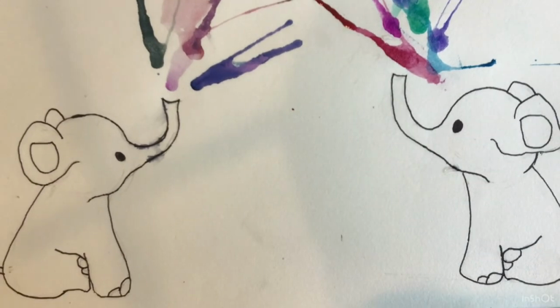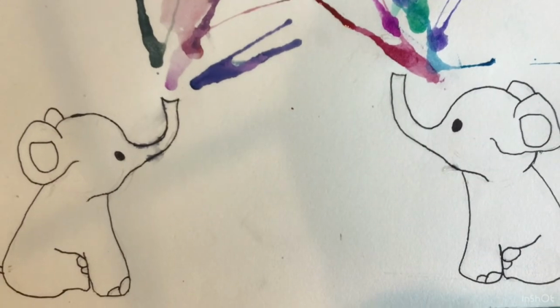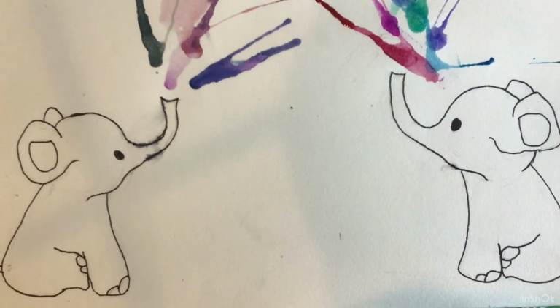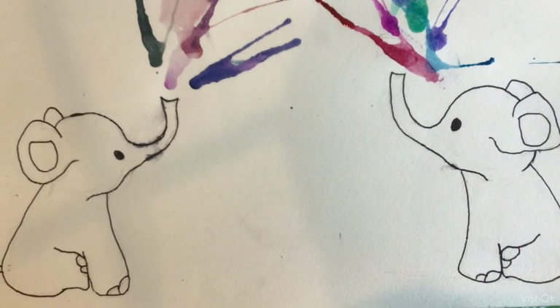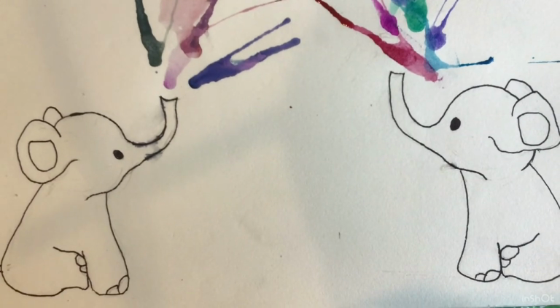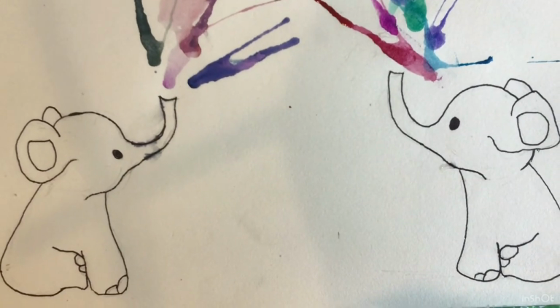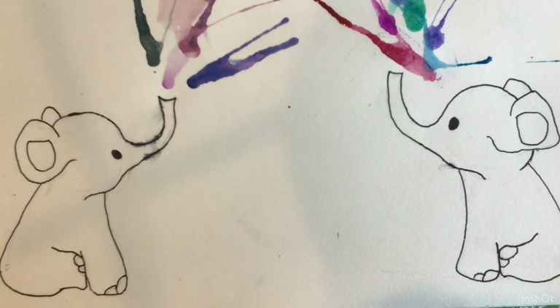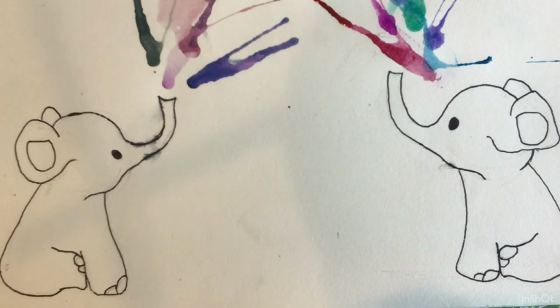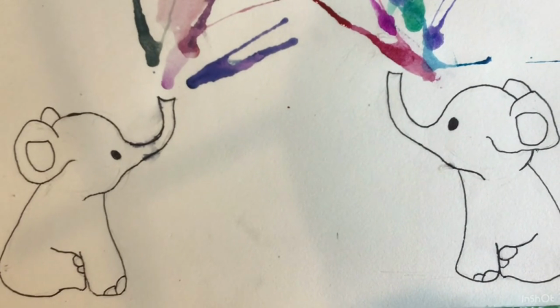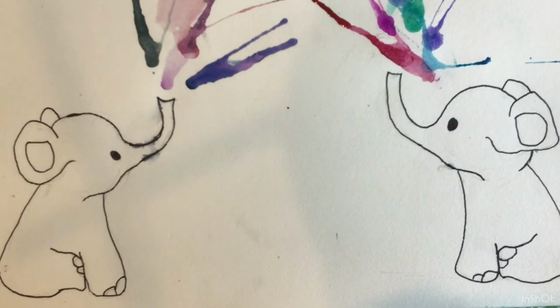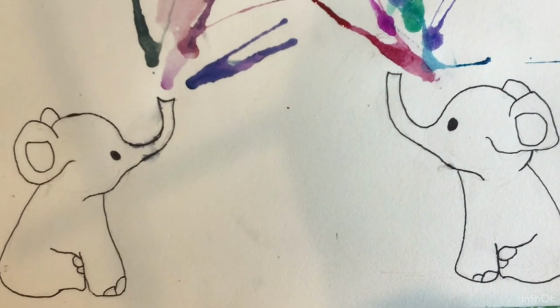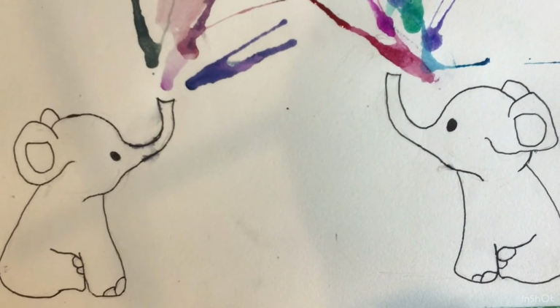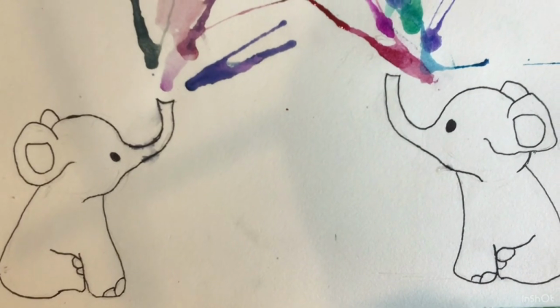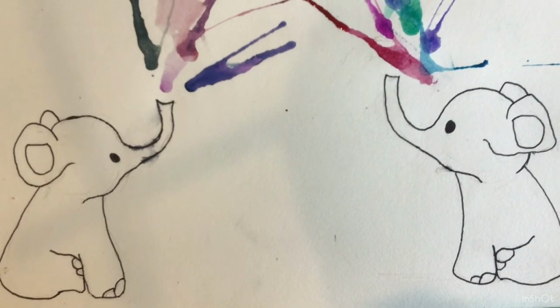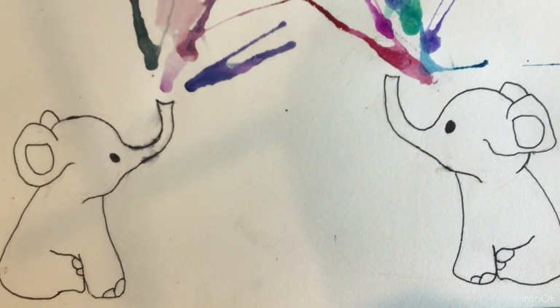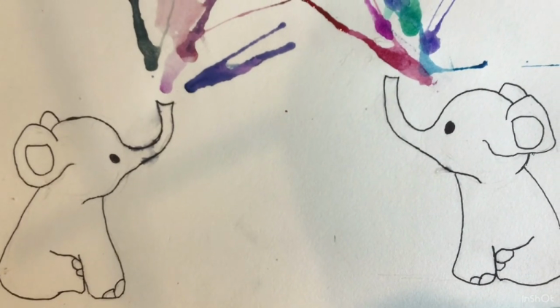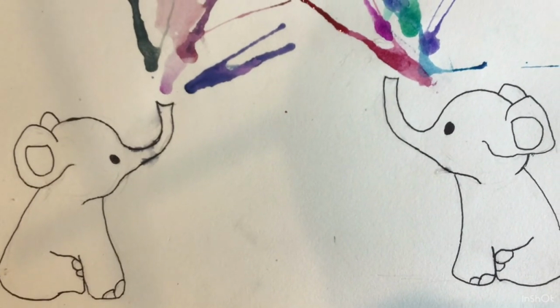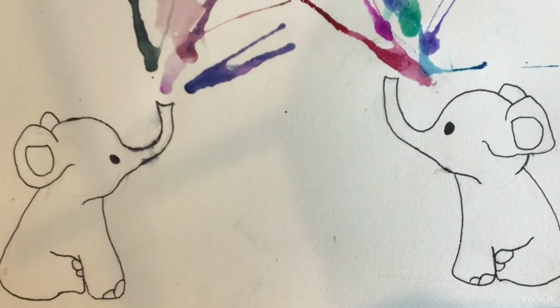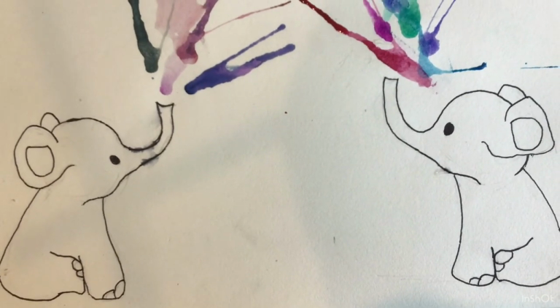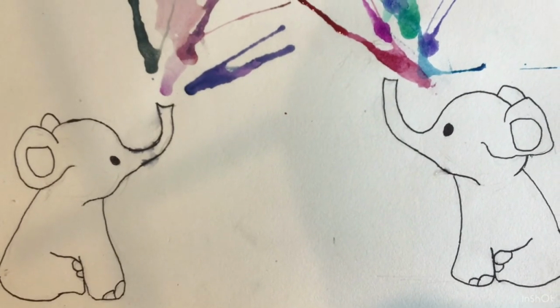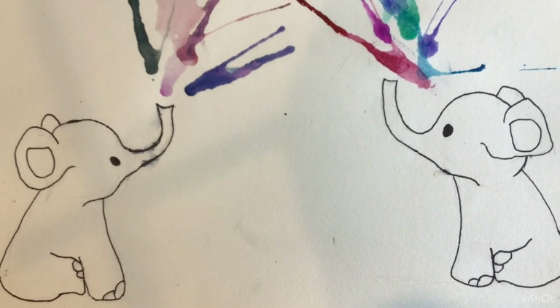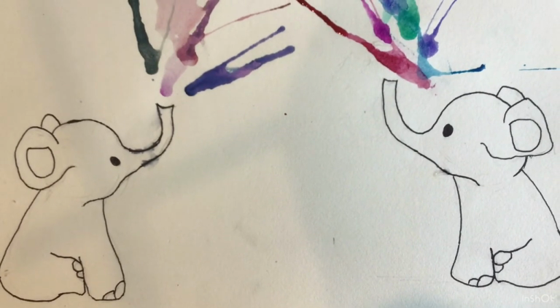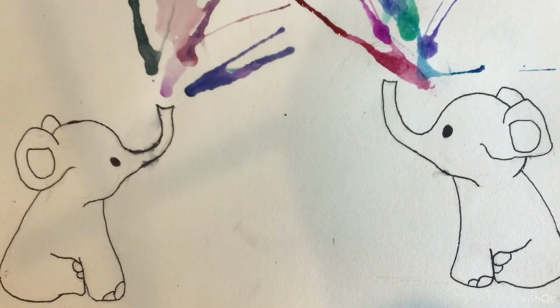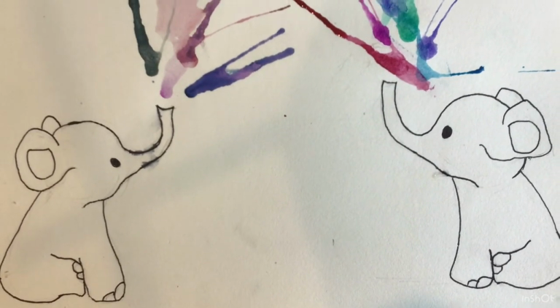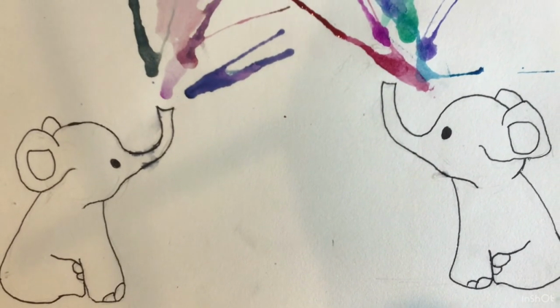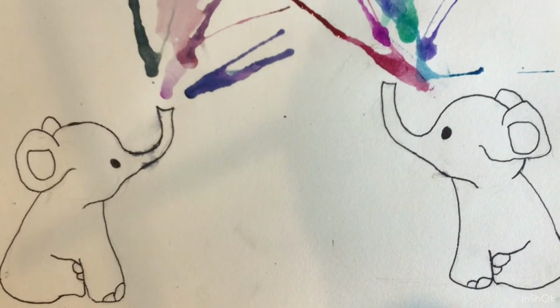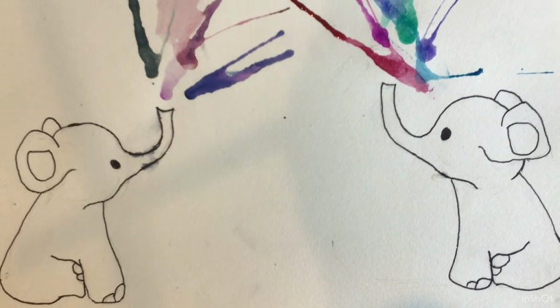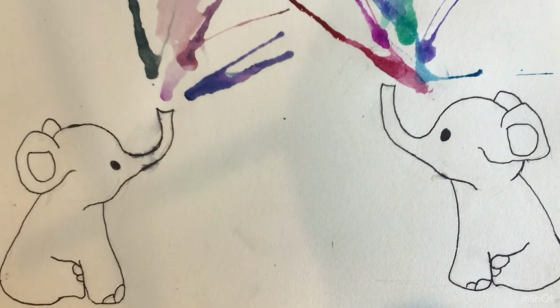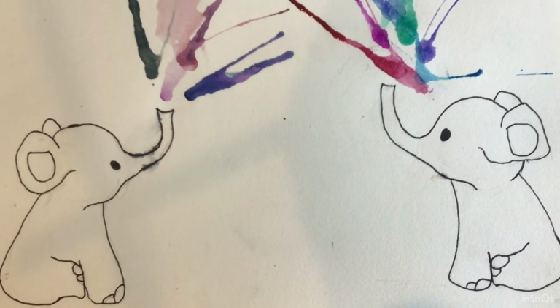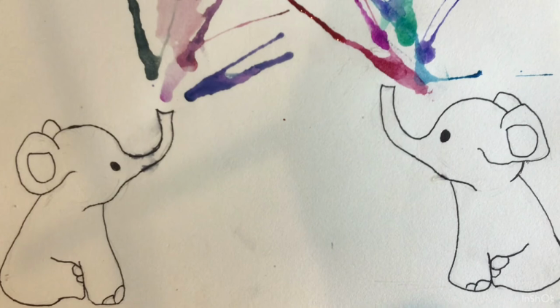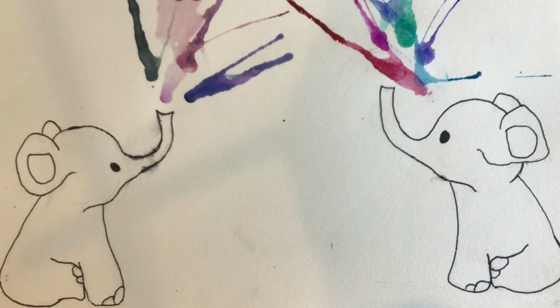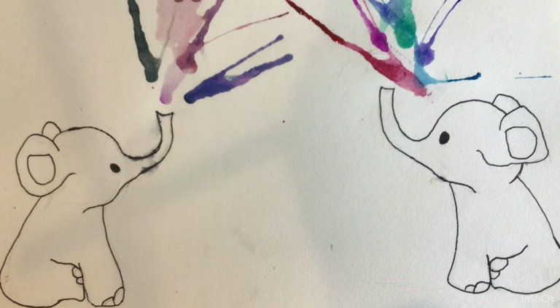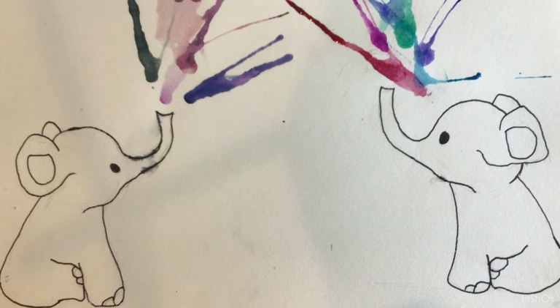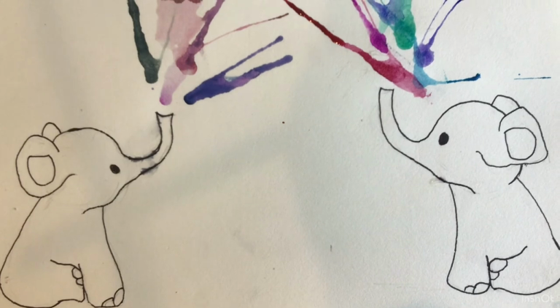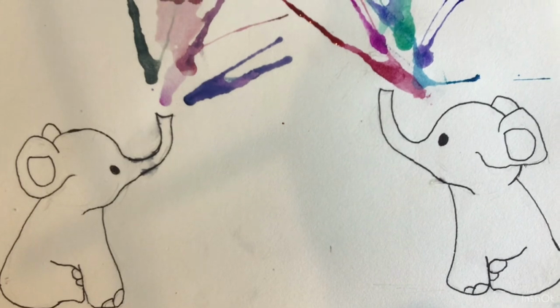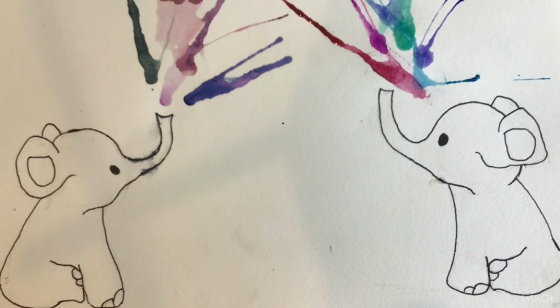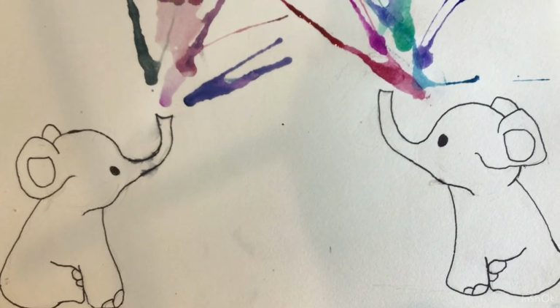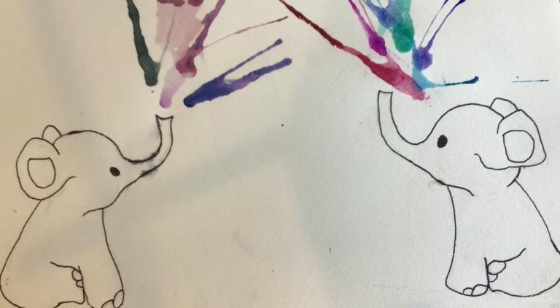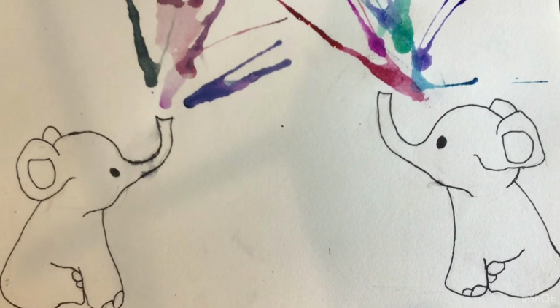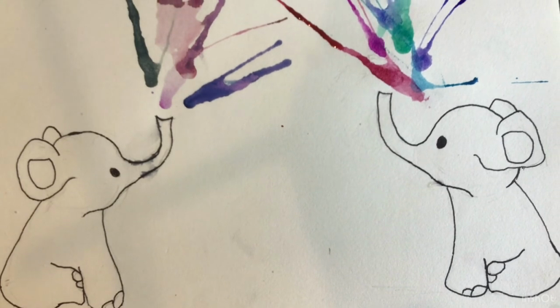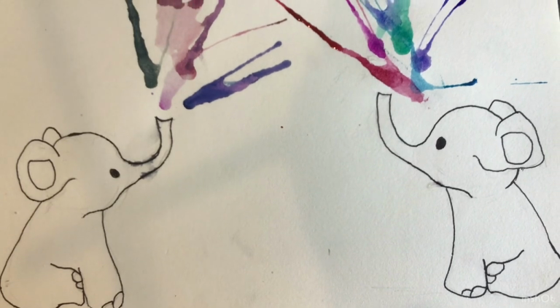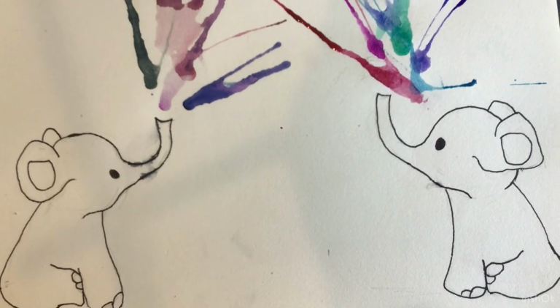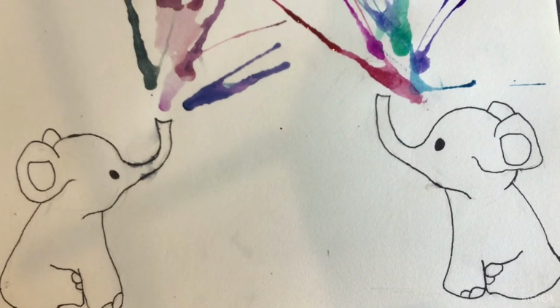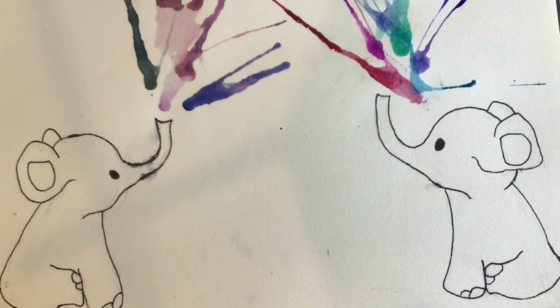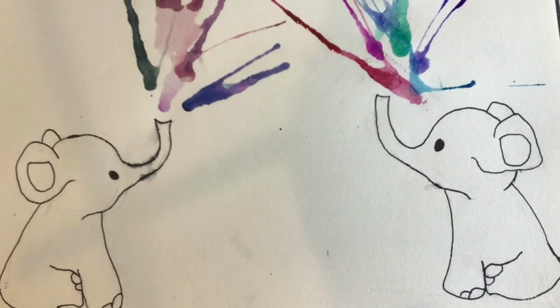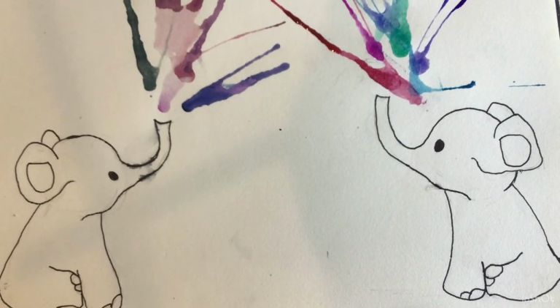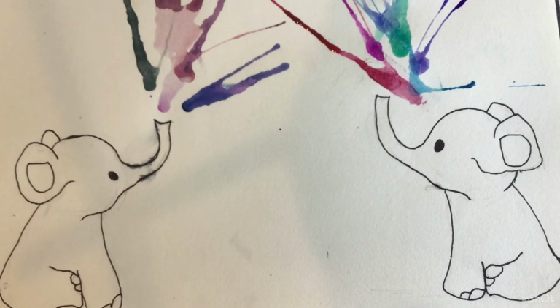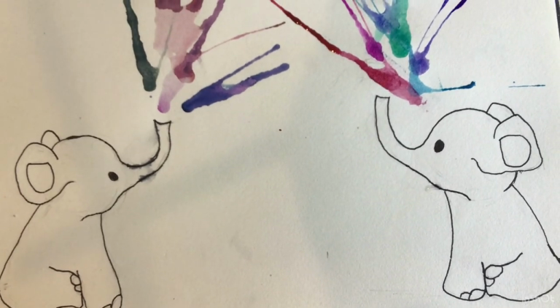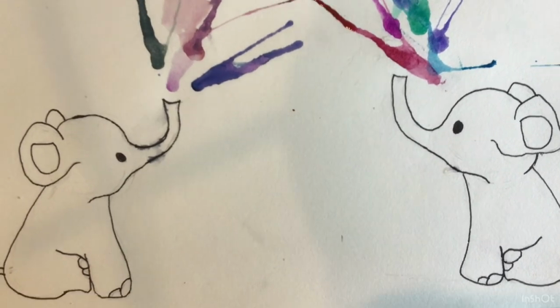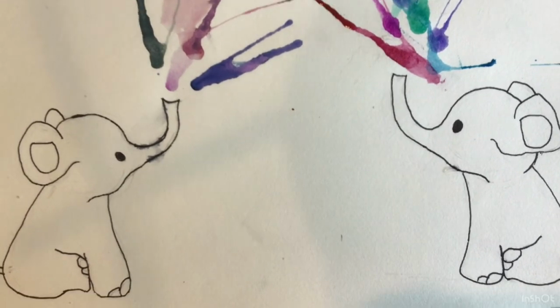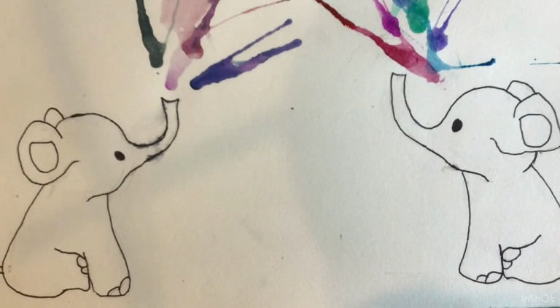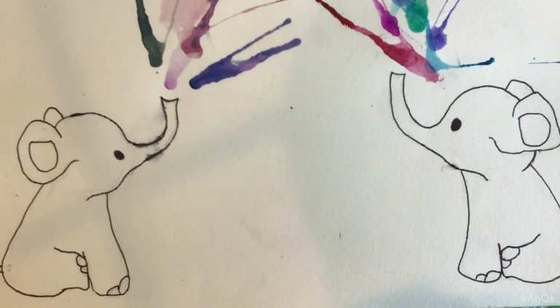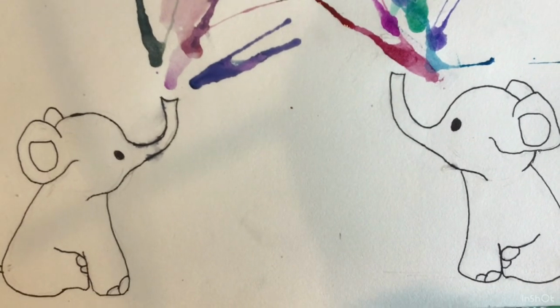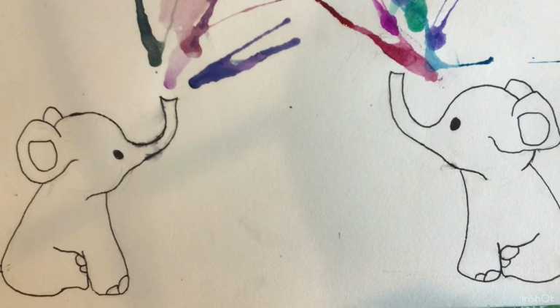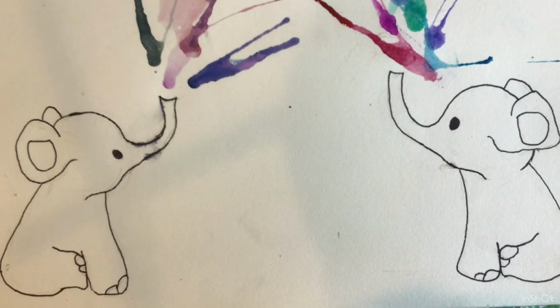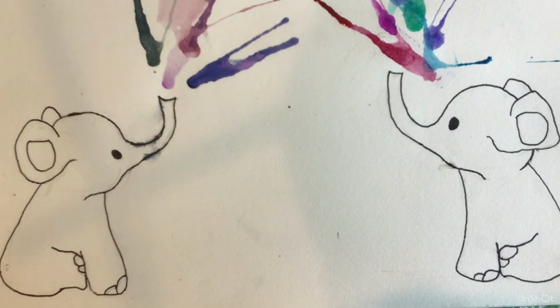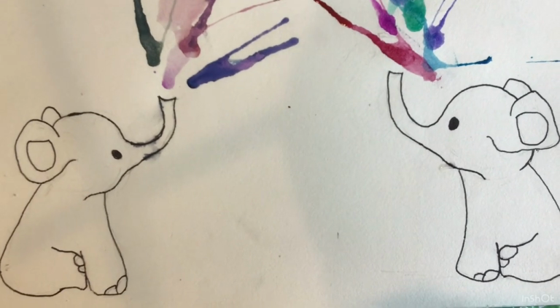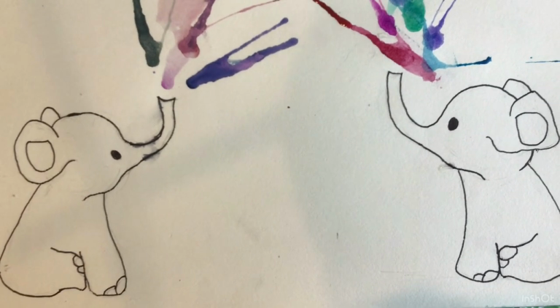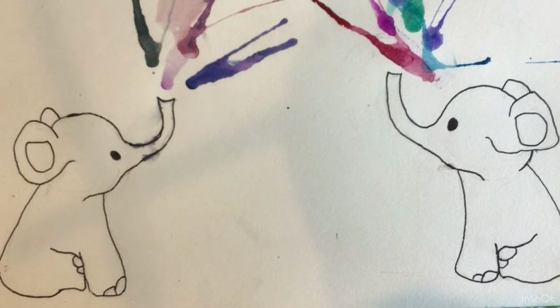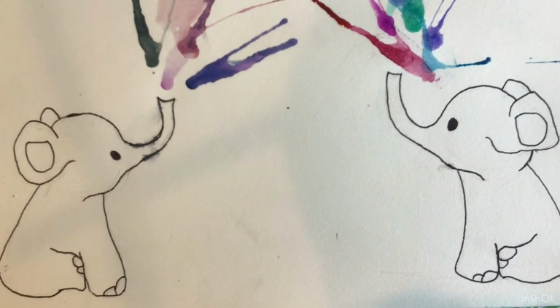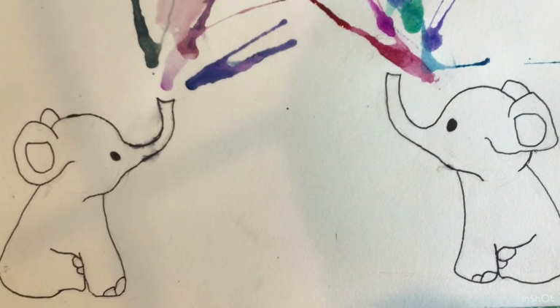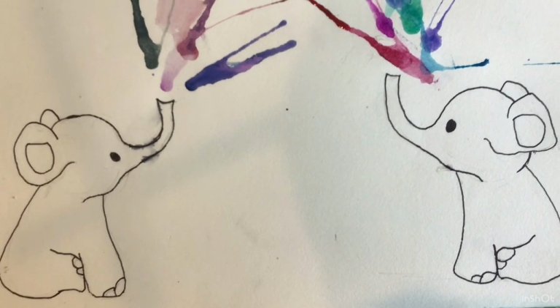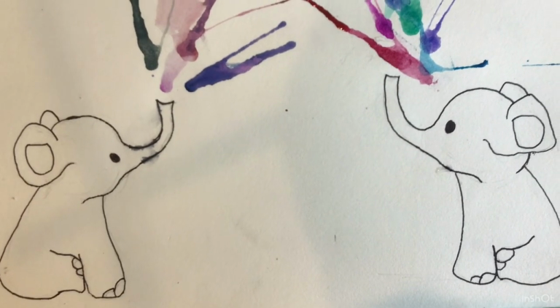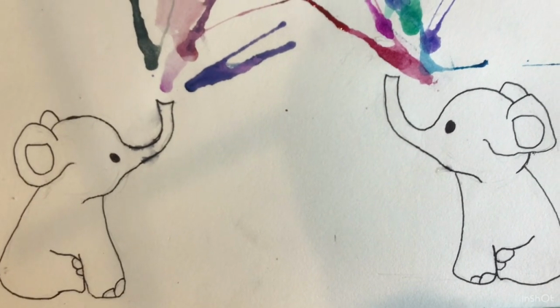Well guys, that's it for this video! If you haven't already, subscribe to my YouTube channel, and if you enjoyed this video make sure to like it. Thanks for watching and bye!